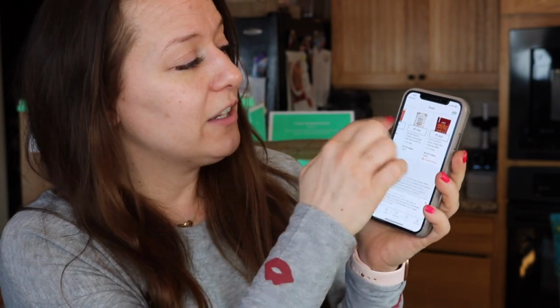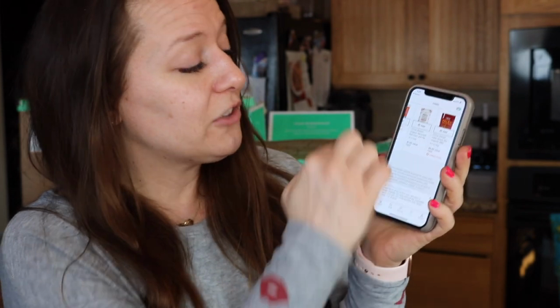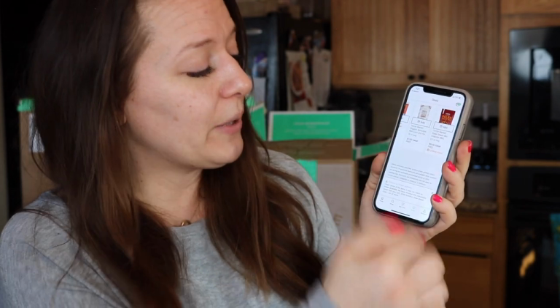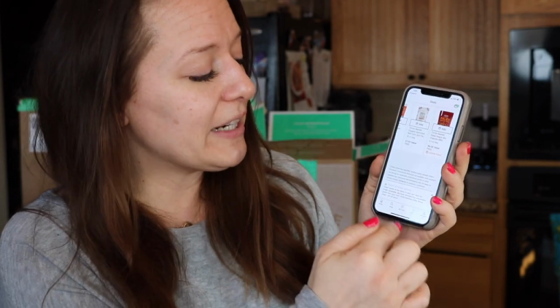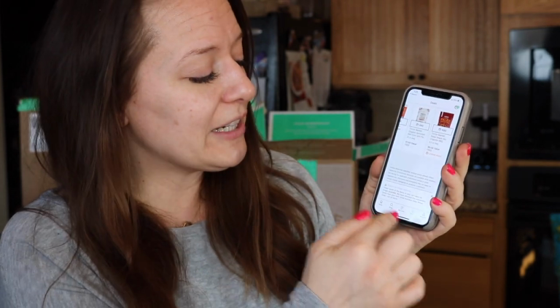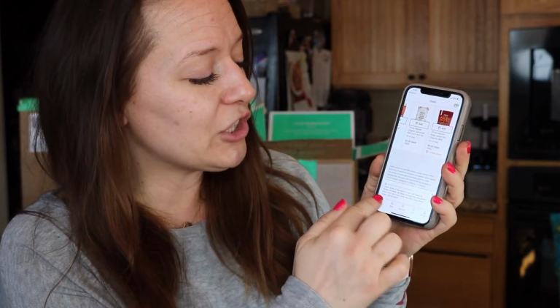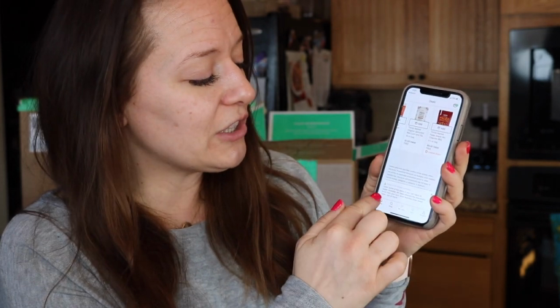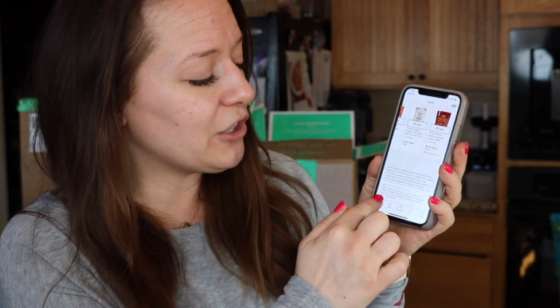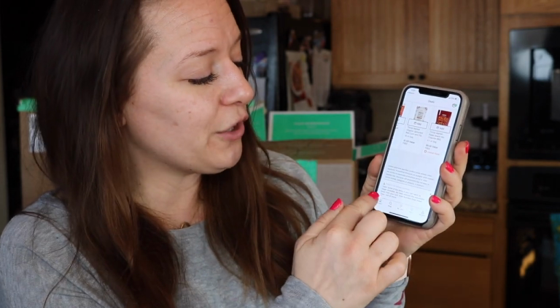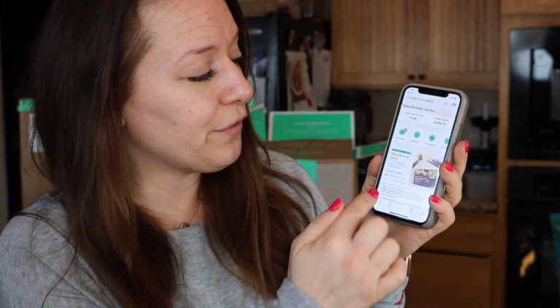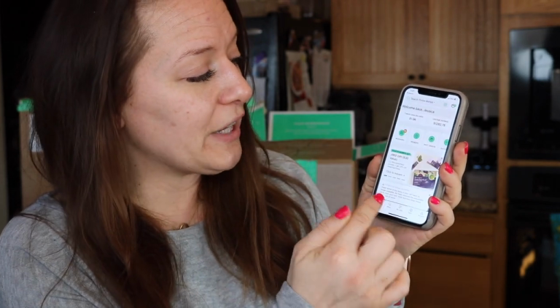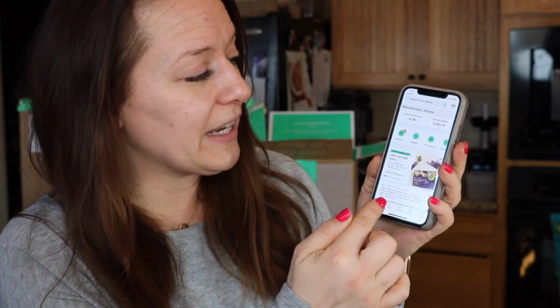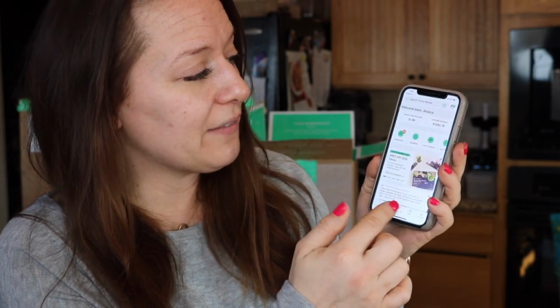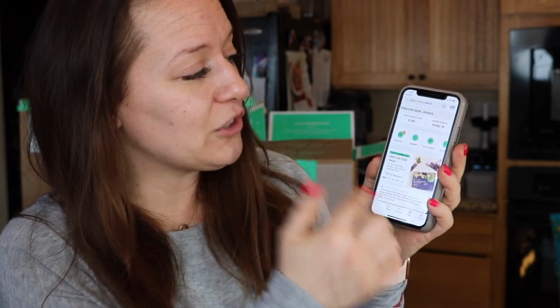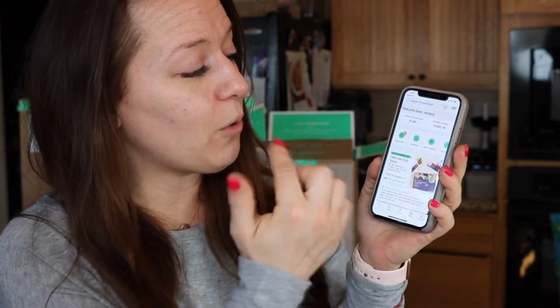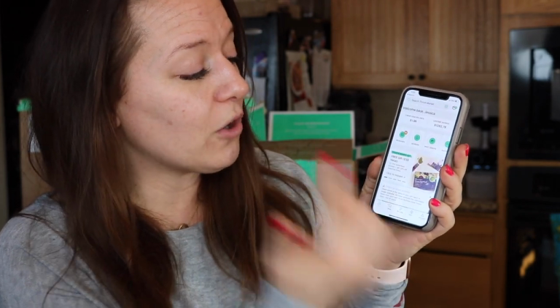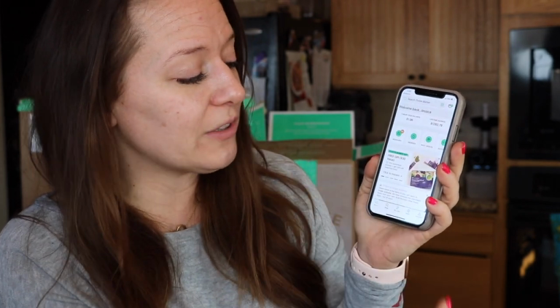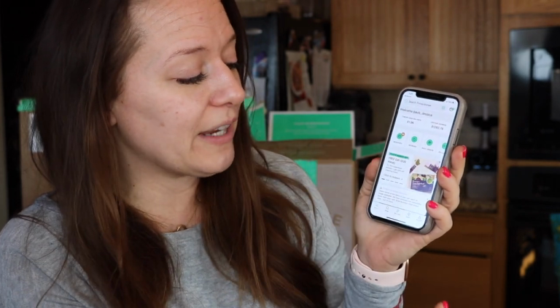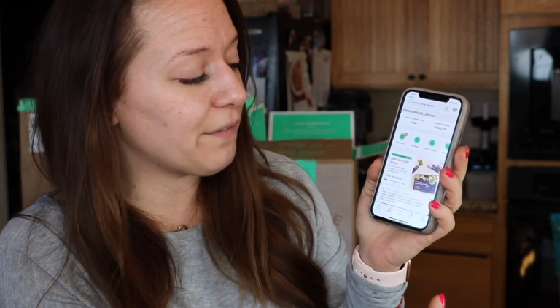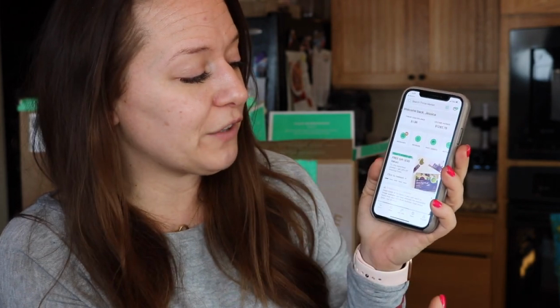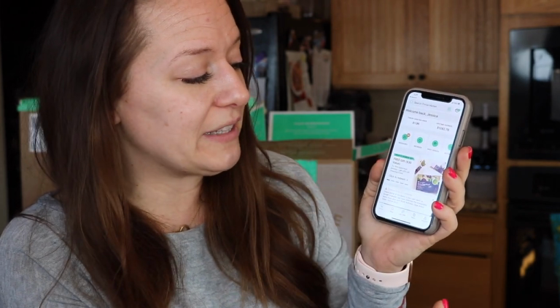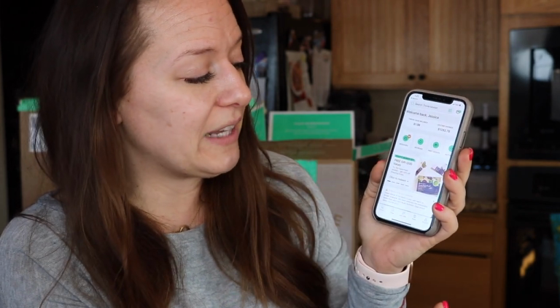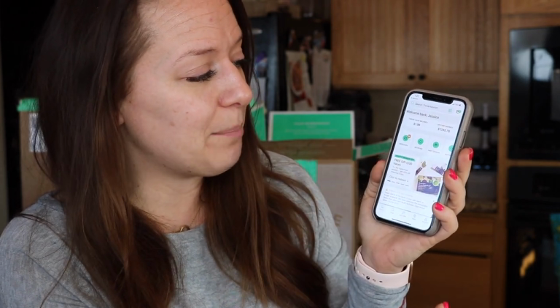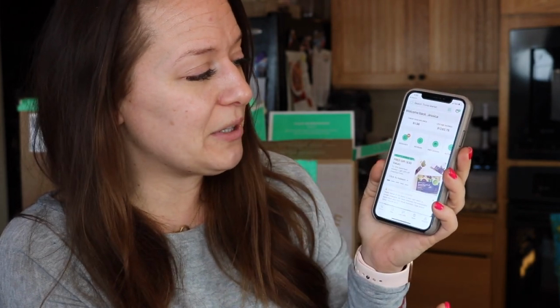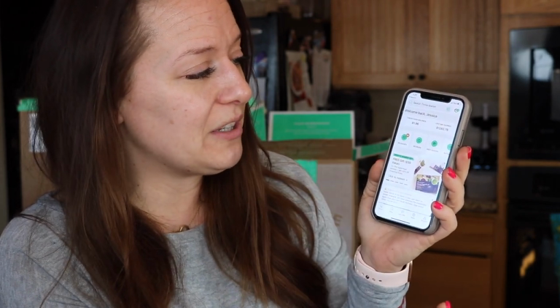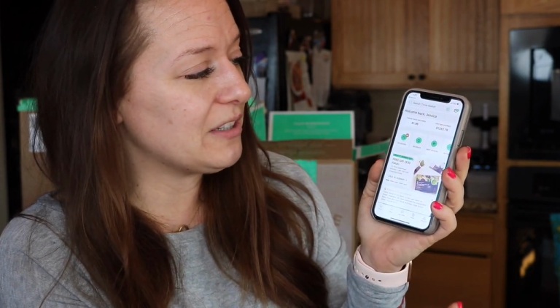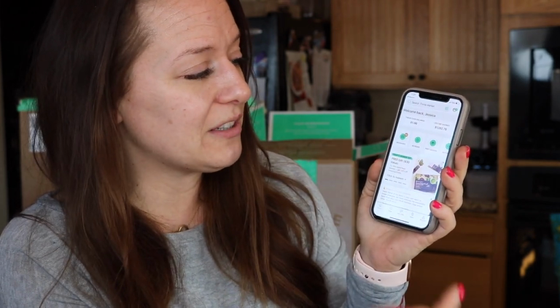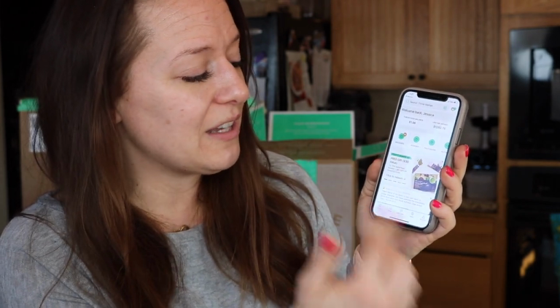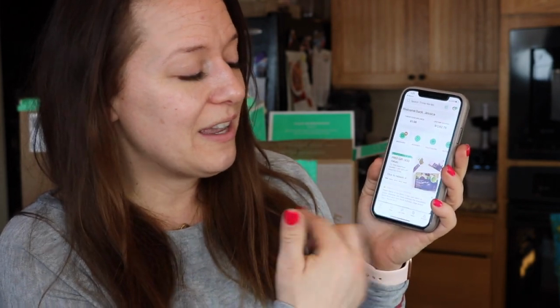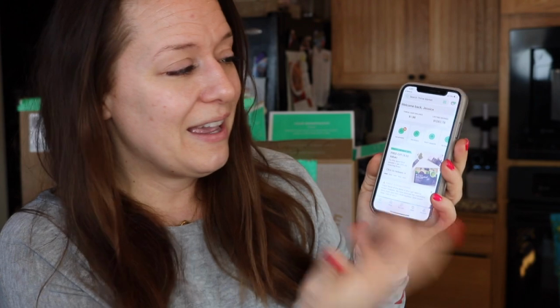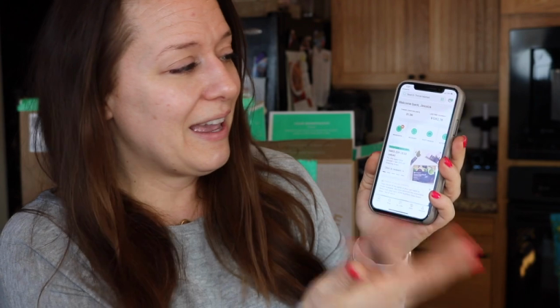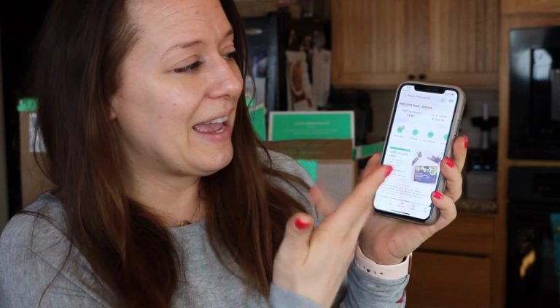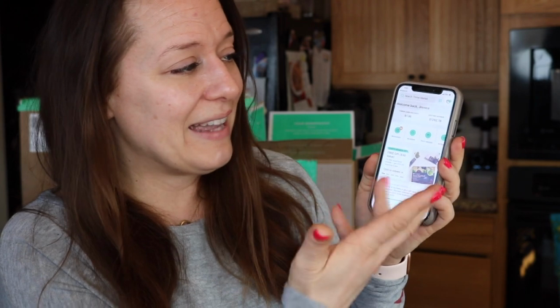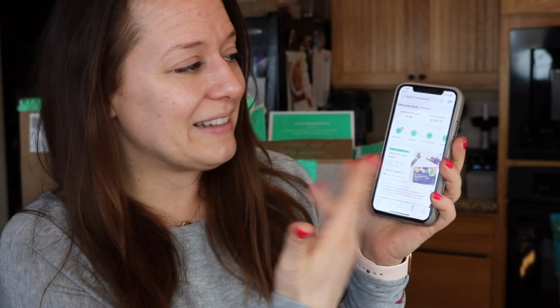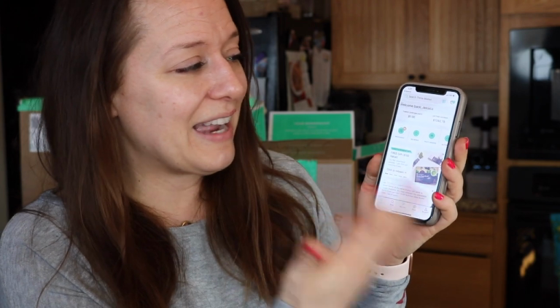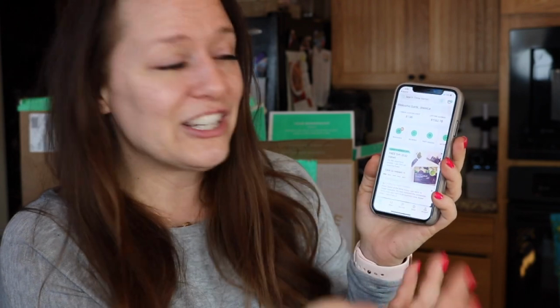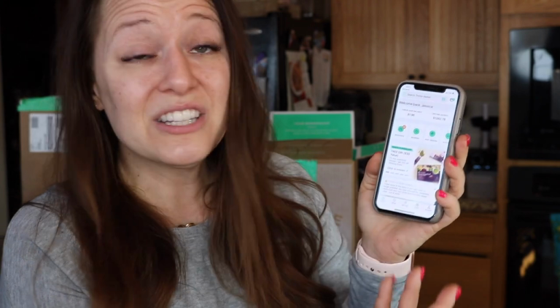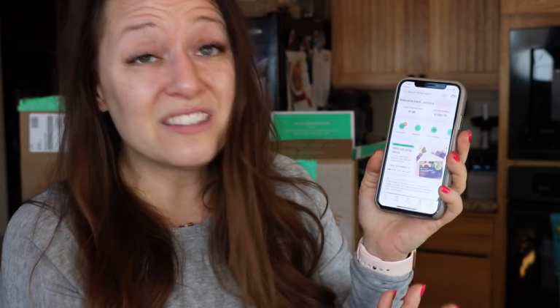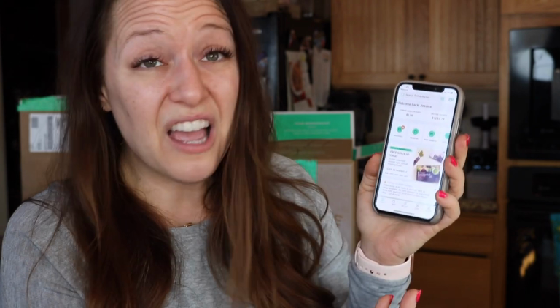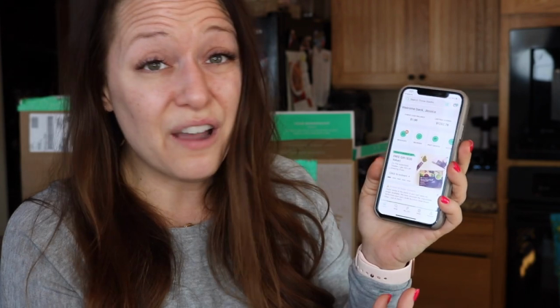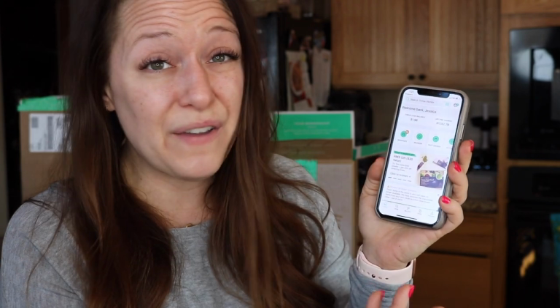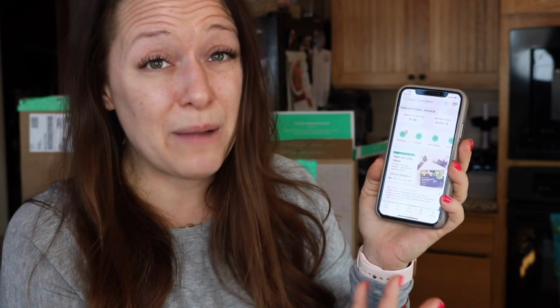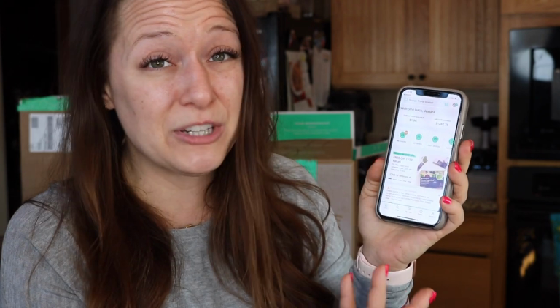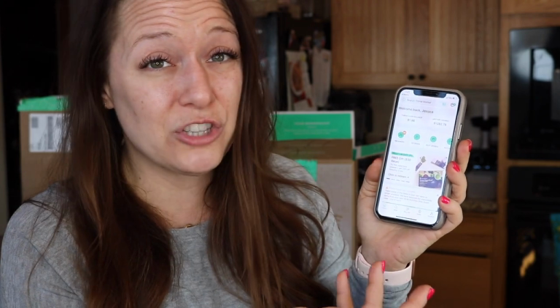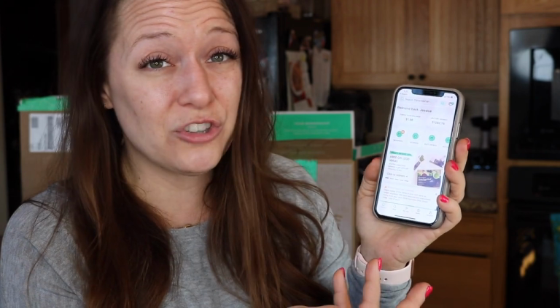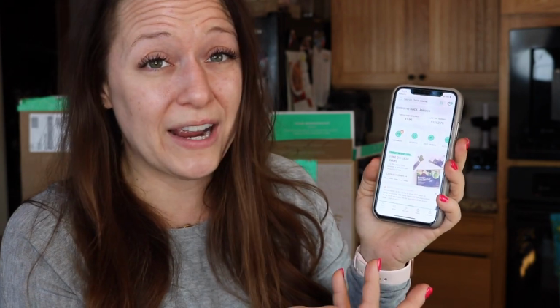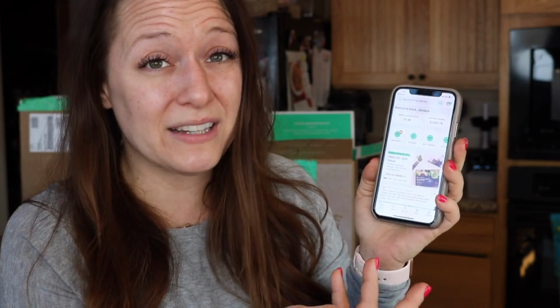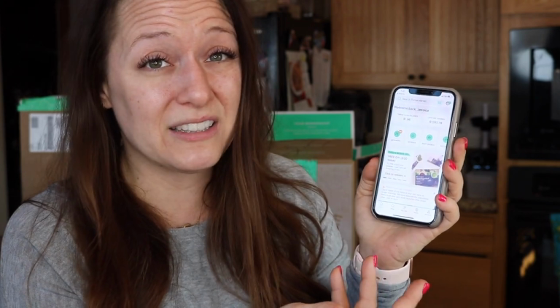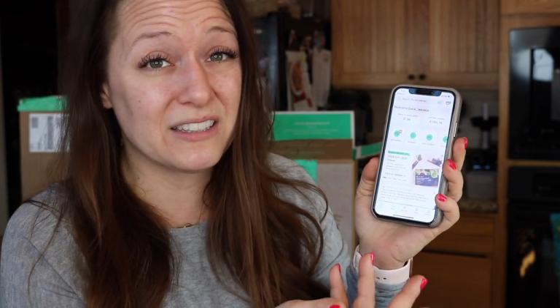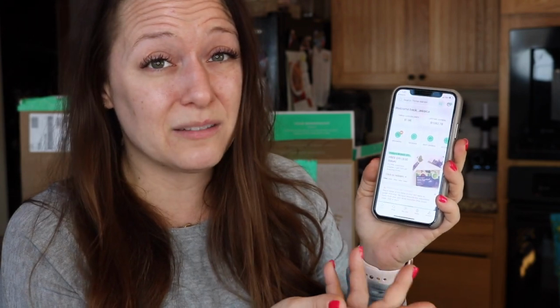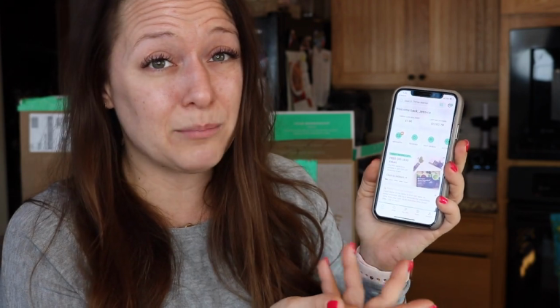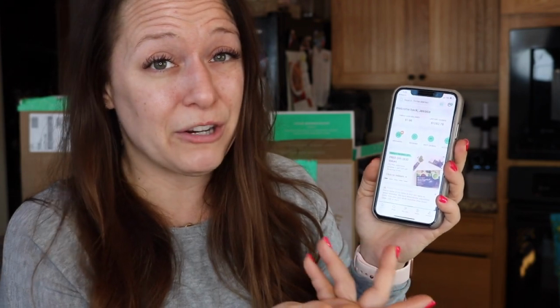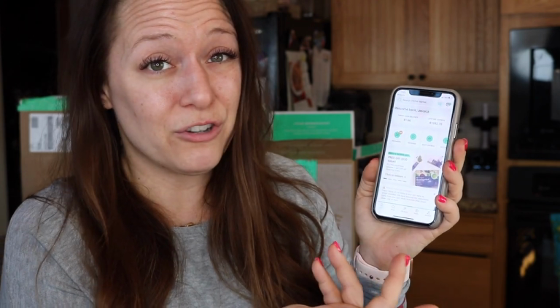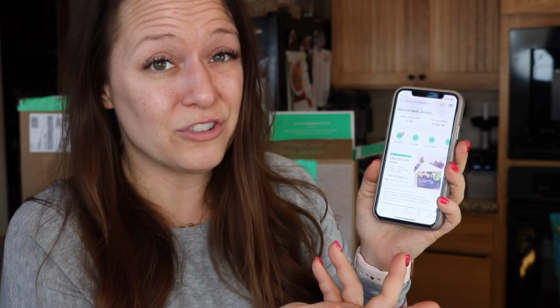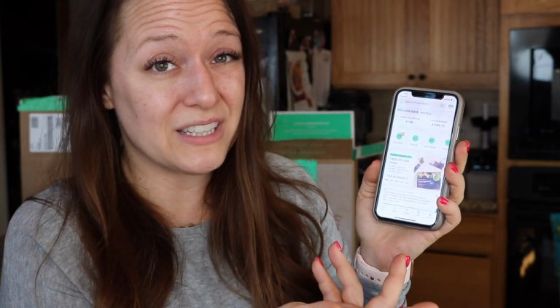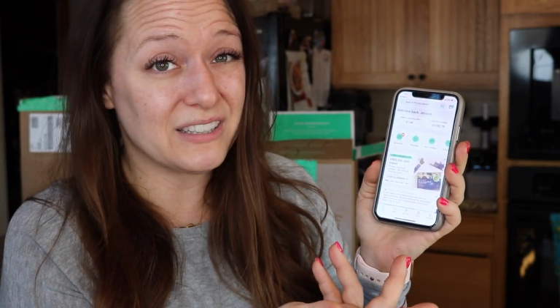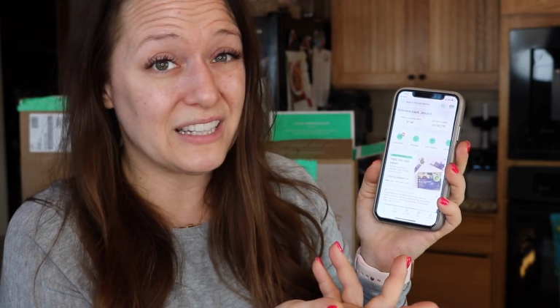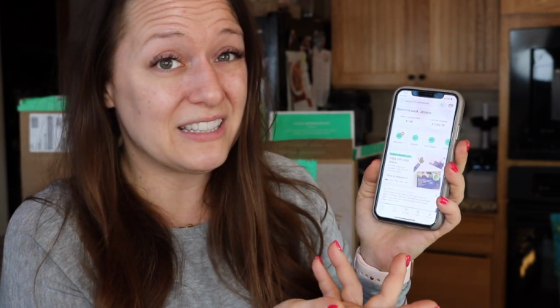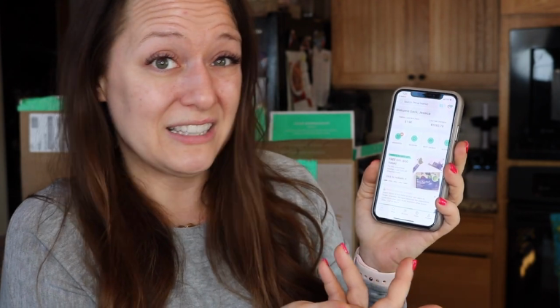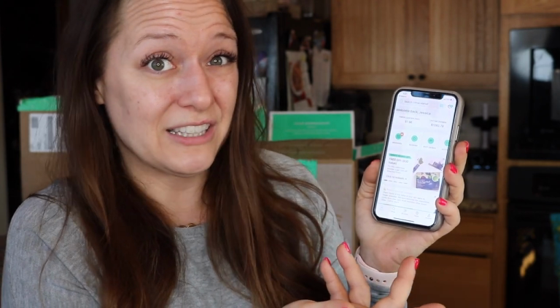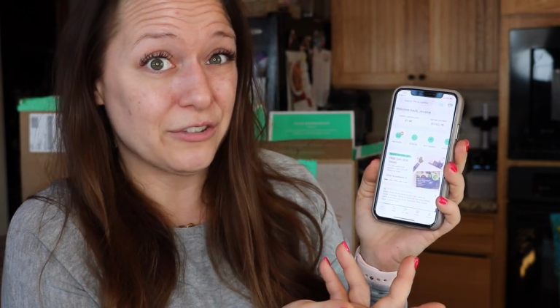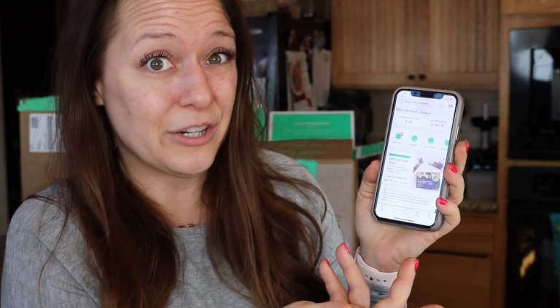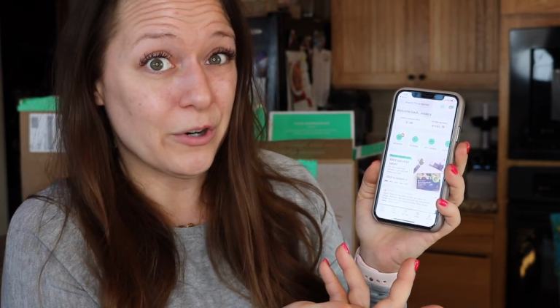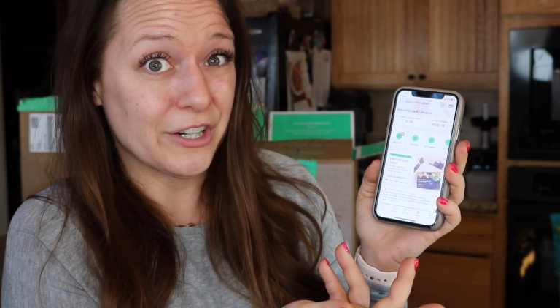In addition to your free gifts, you also get free samples. I just love how much it tracks my groceries and how easy it is to reorder.